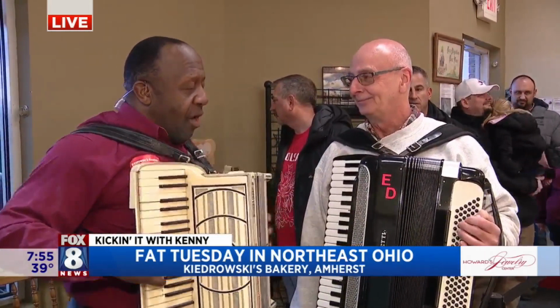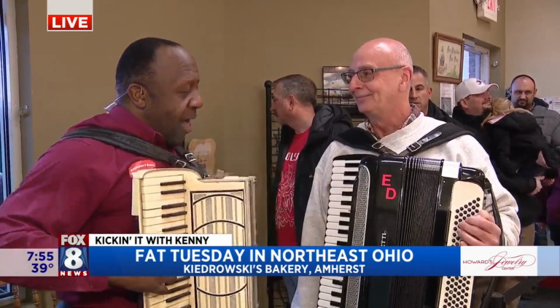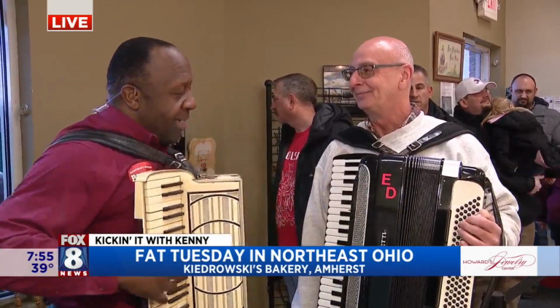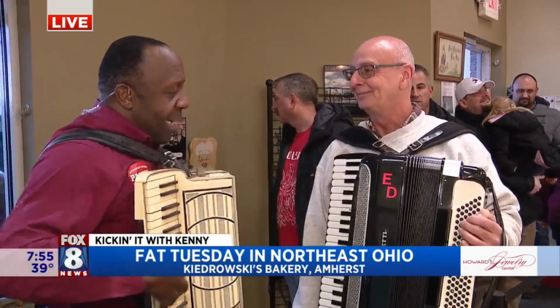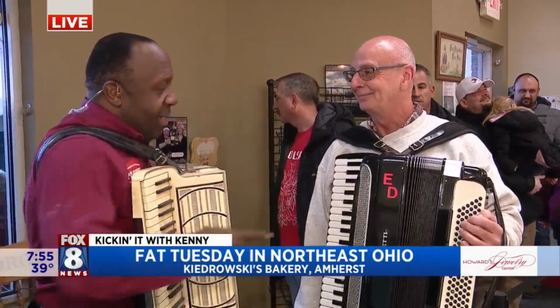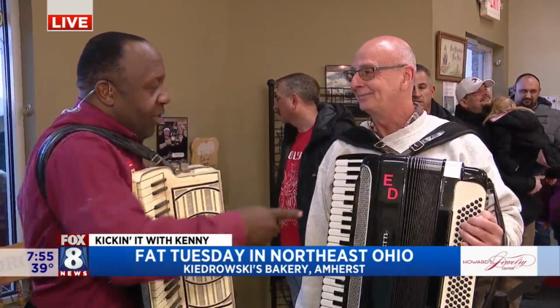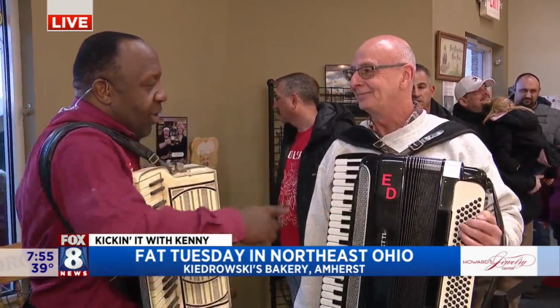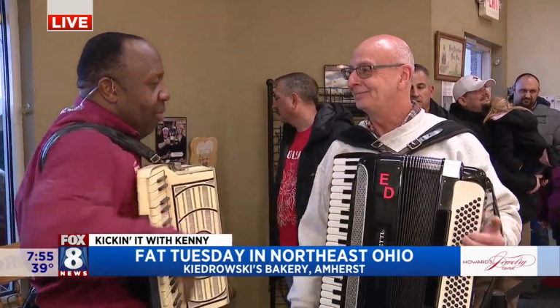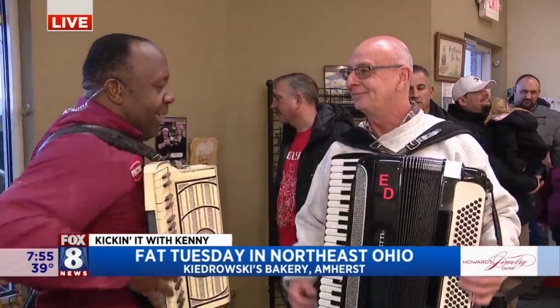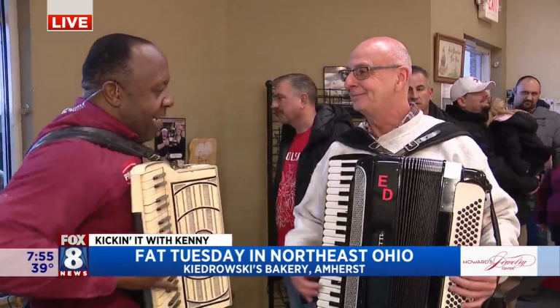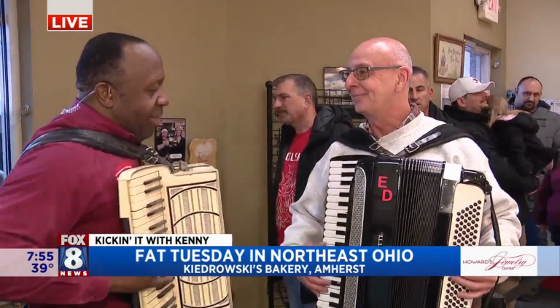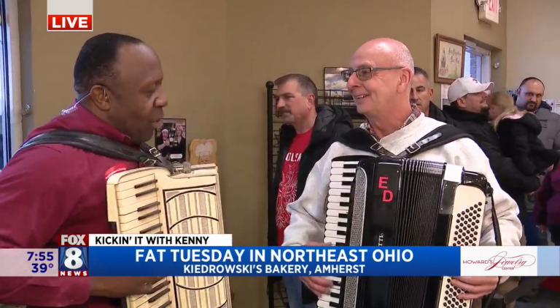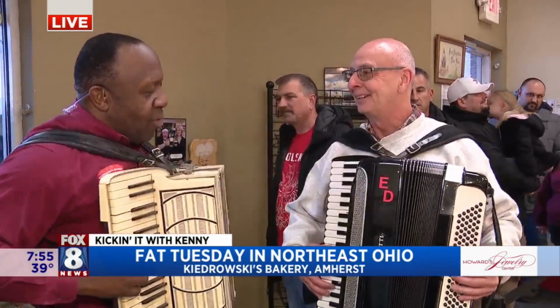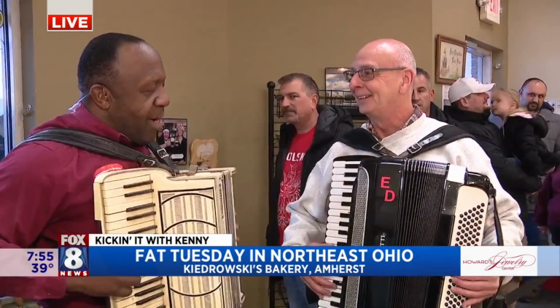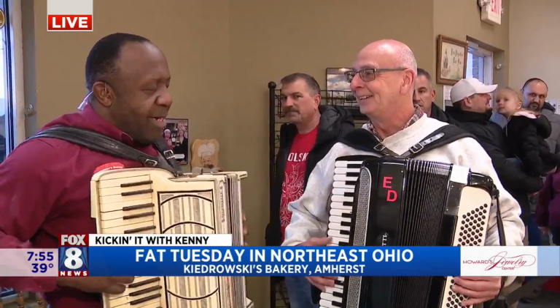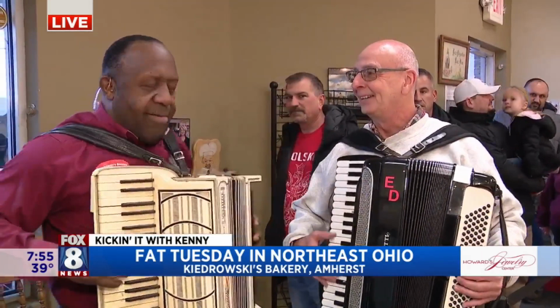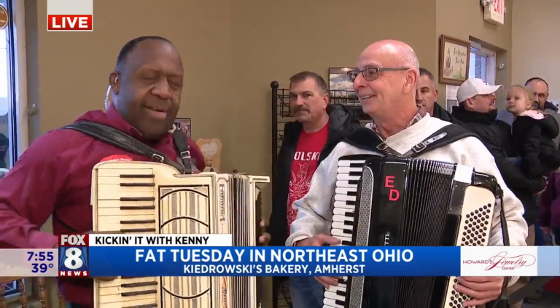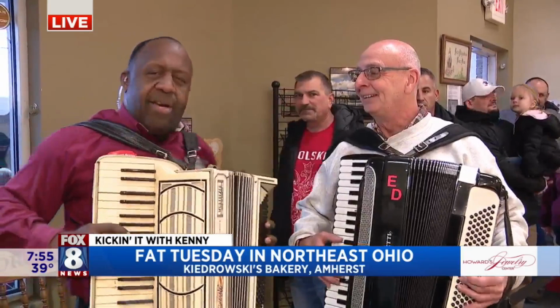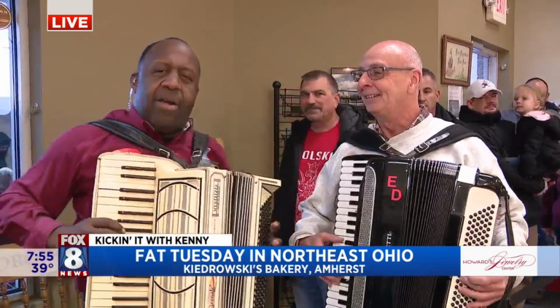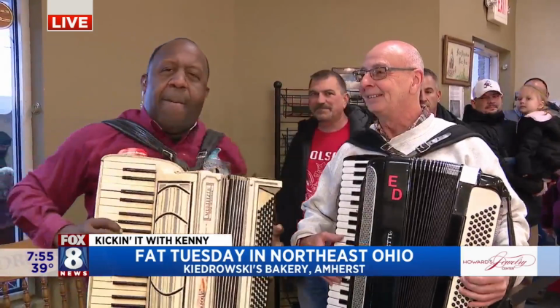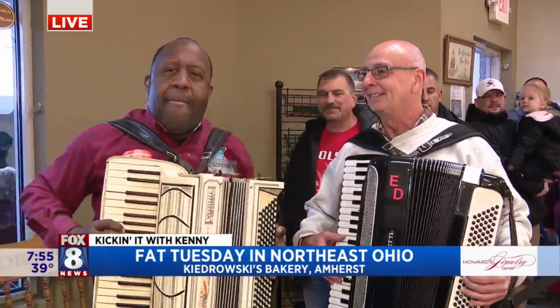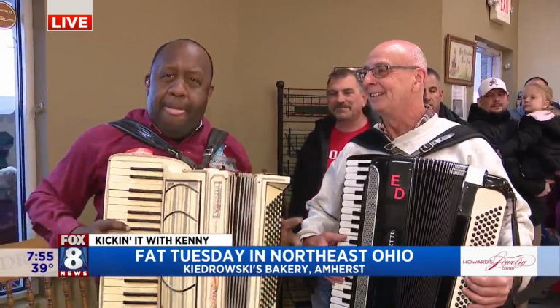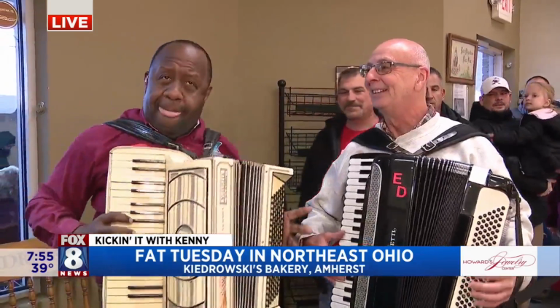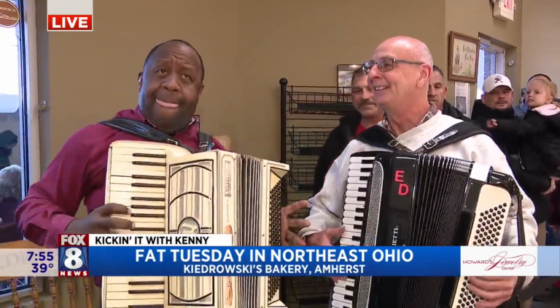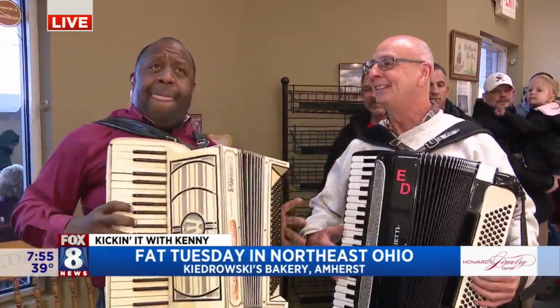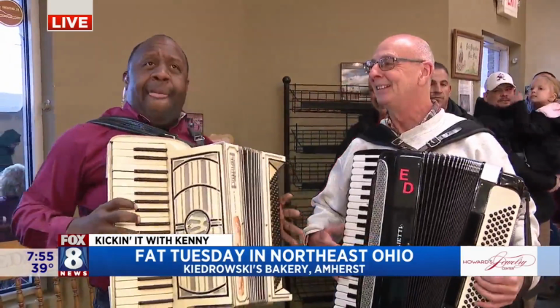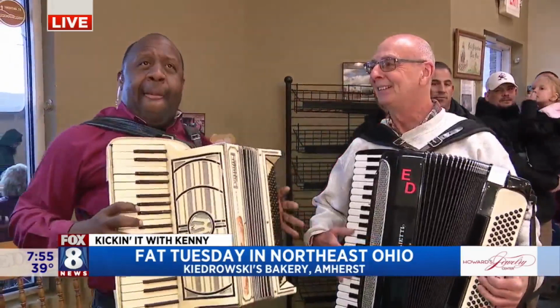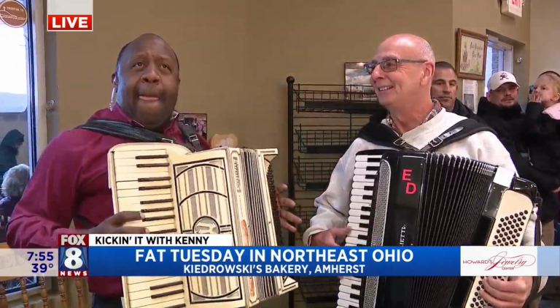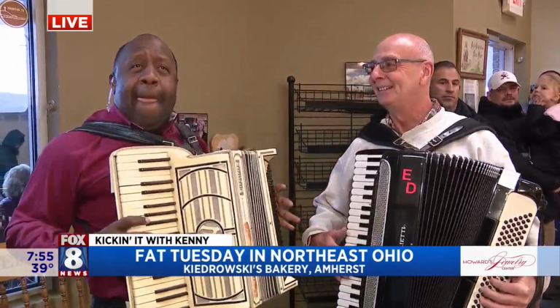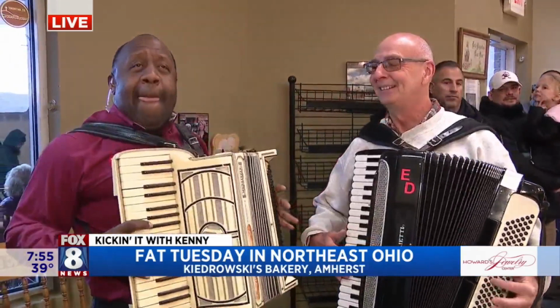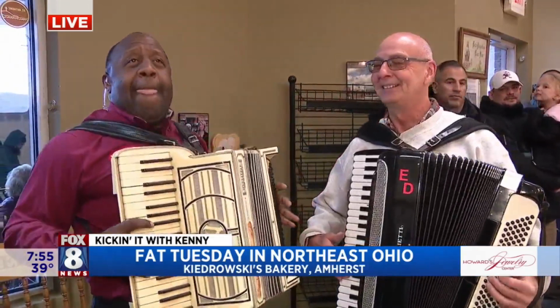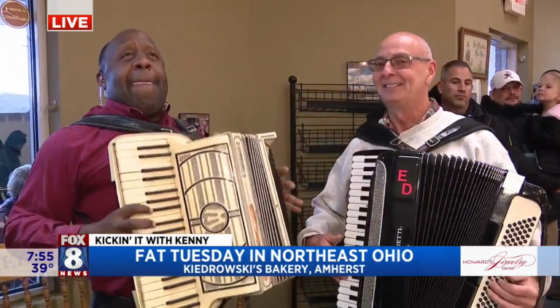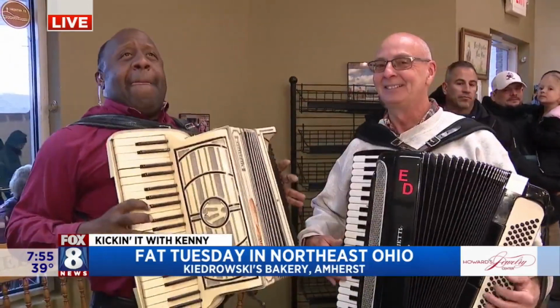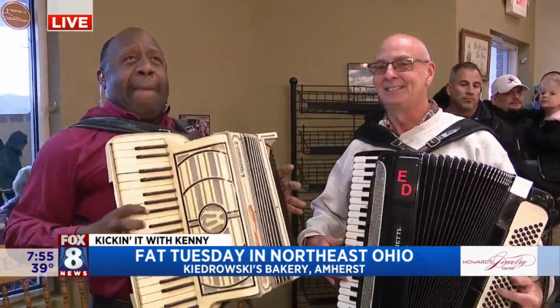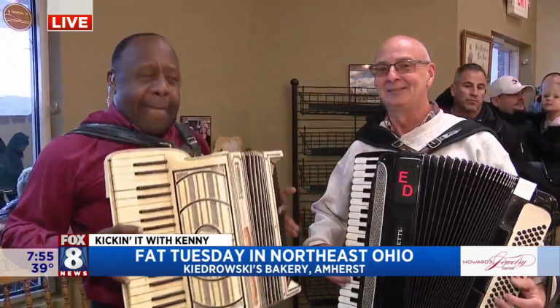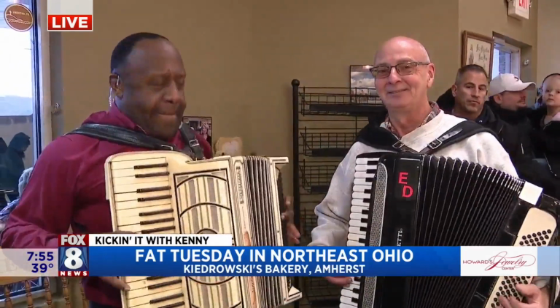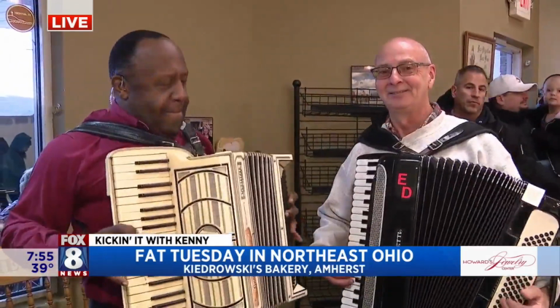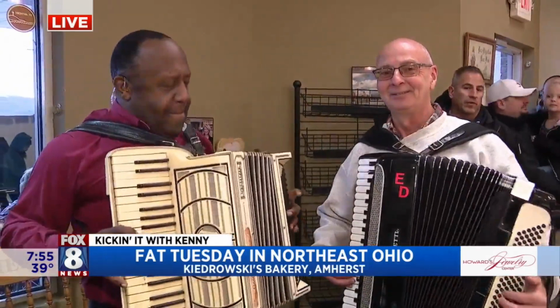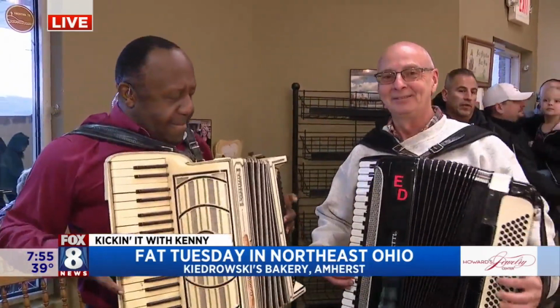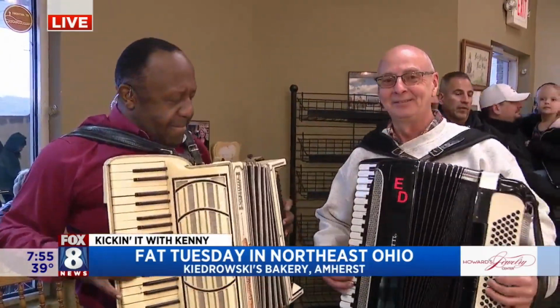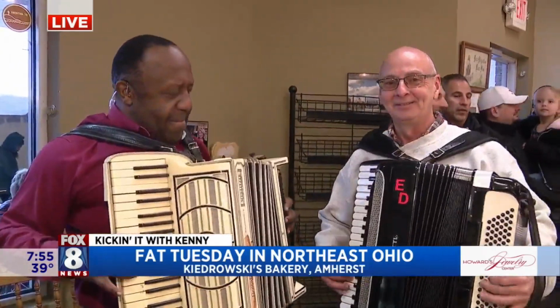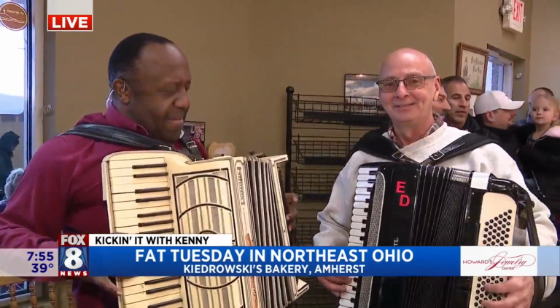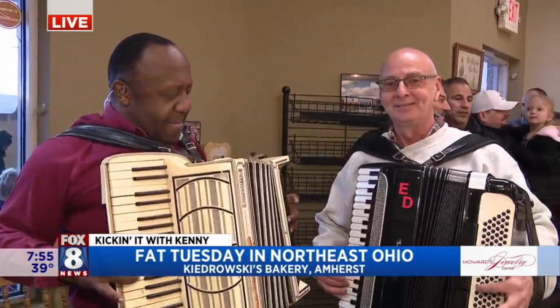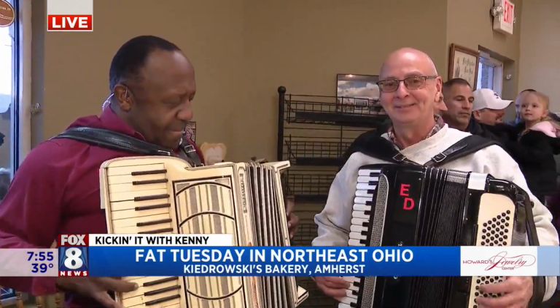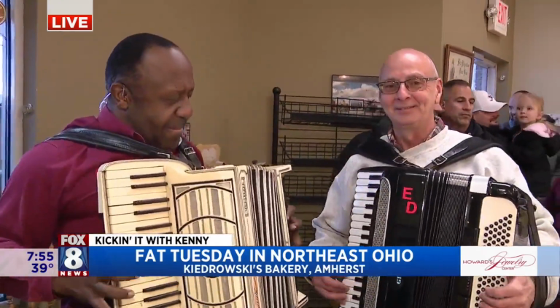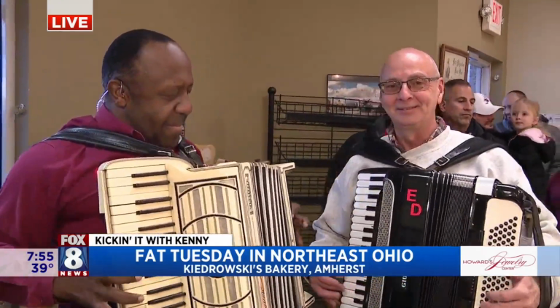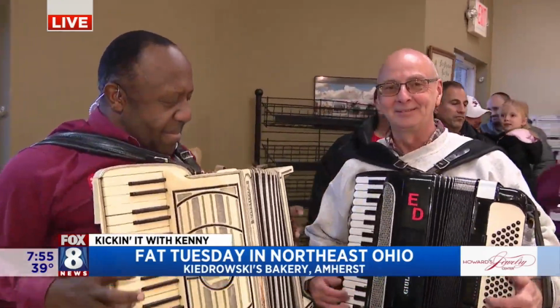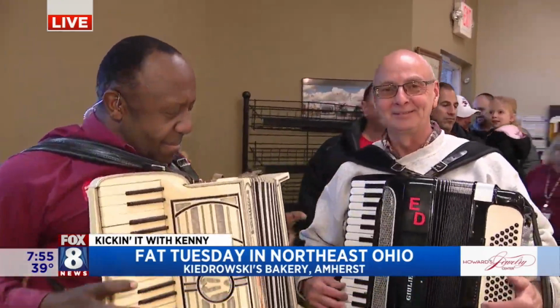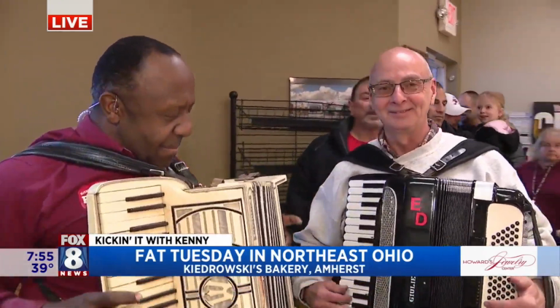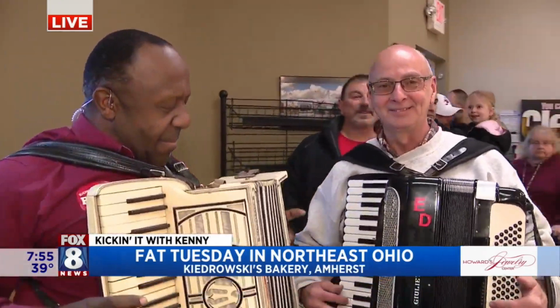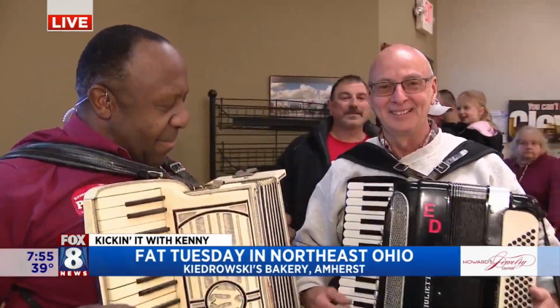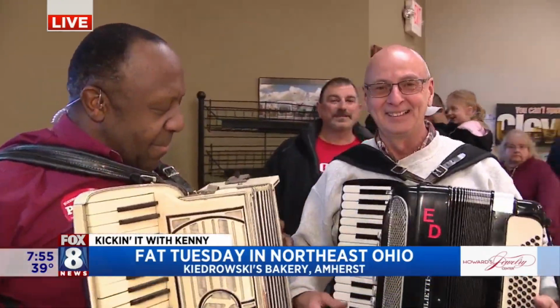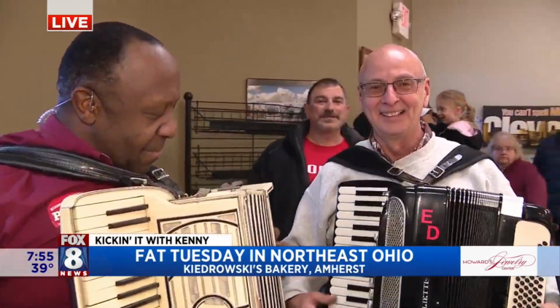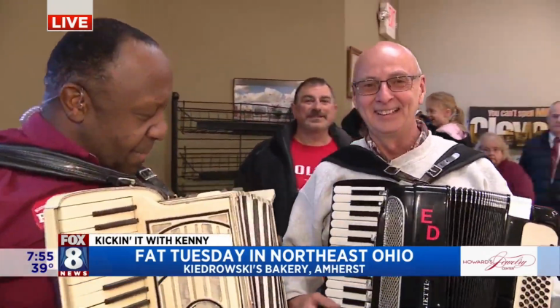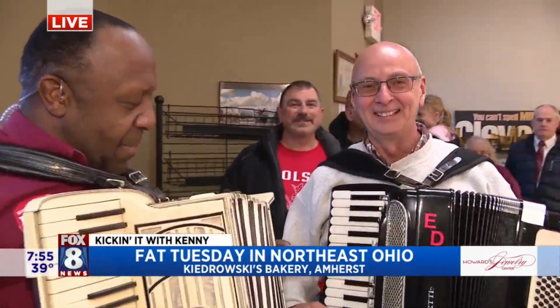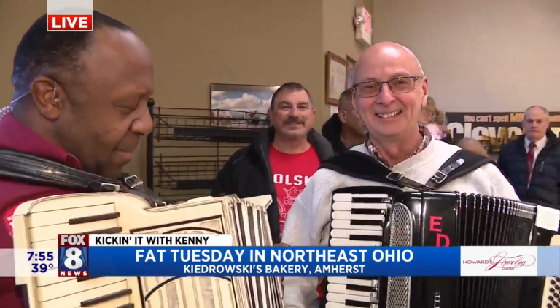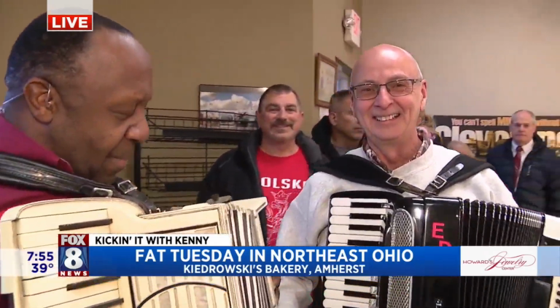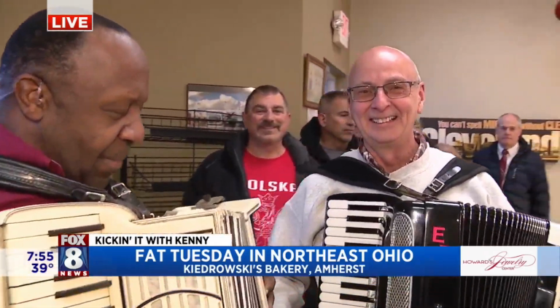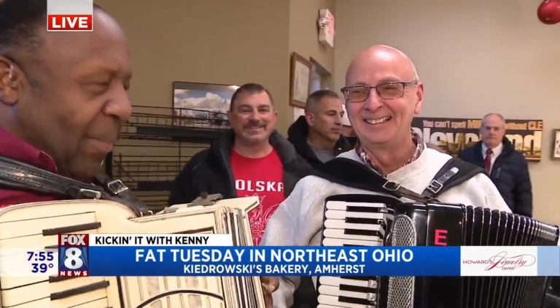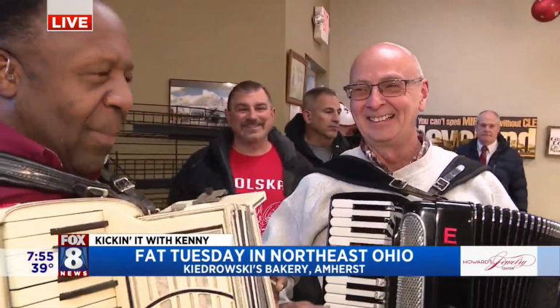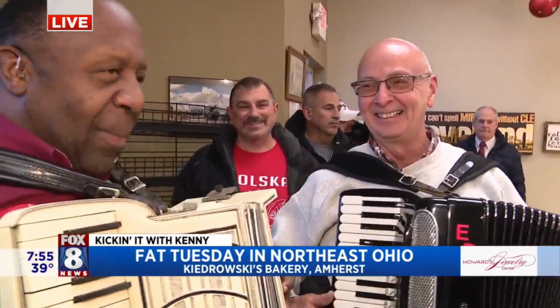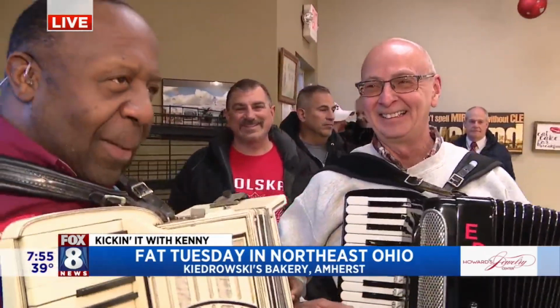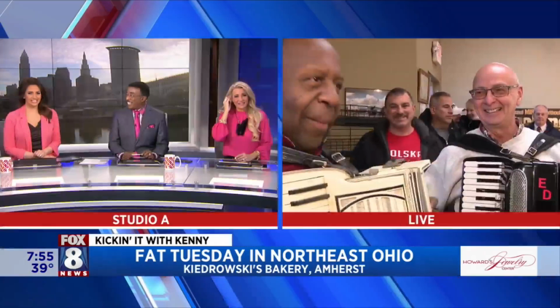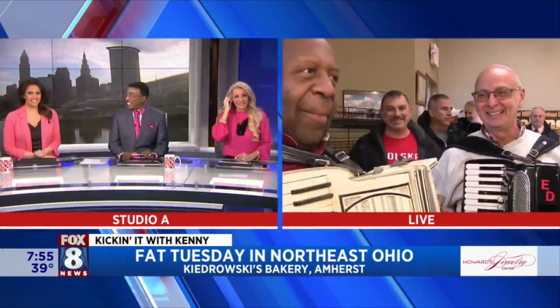All right. Take us home. Take us home, Ed. Here we go. Bye.